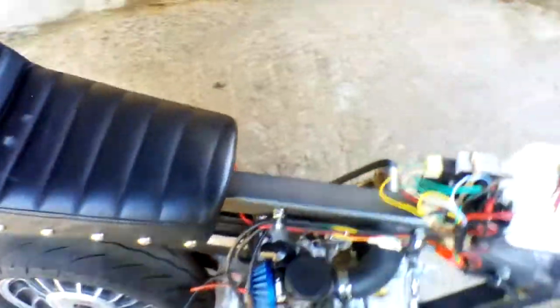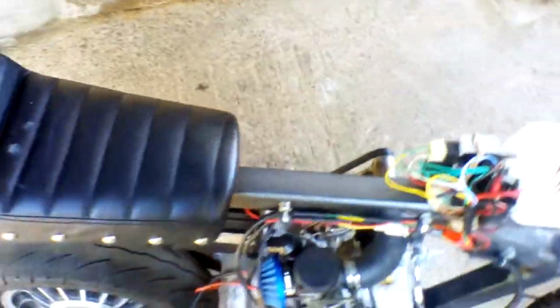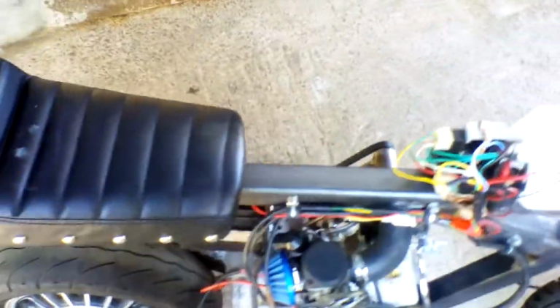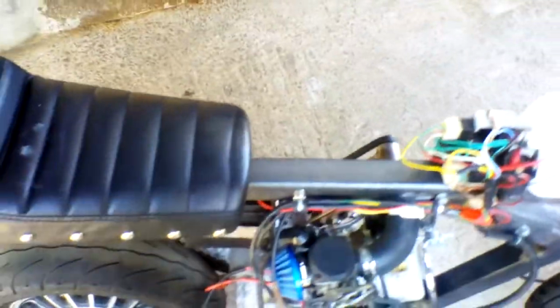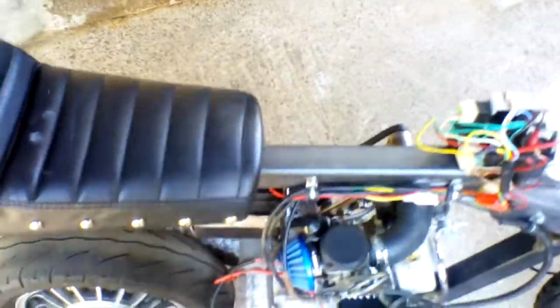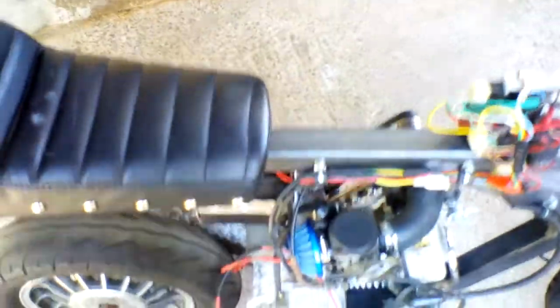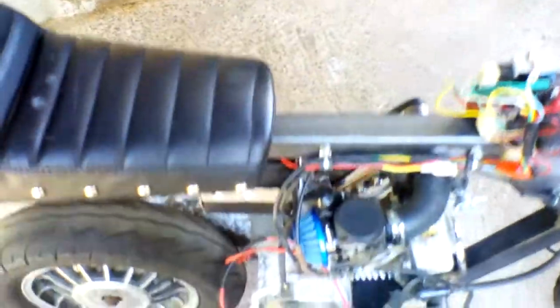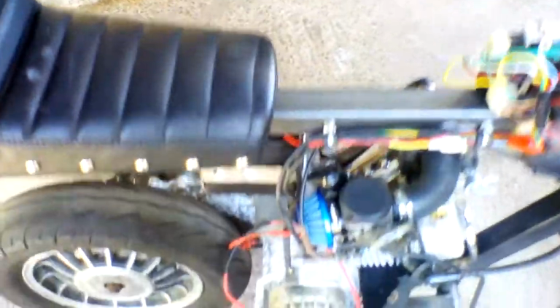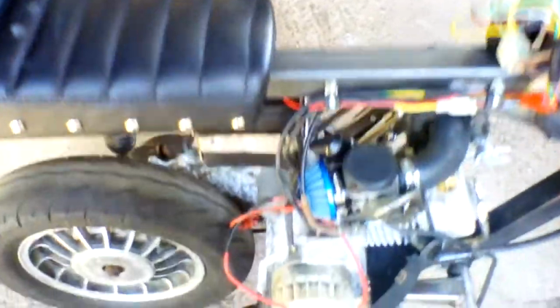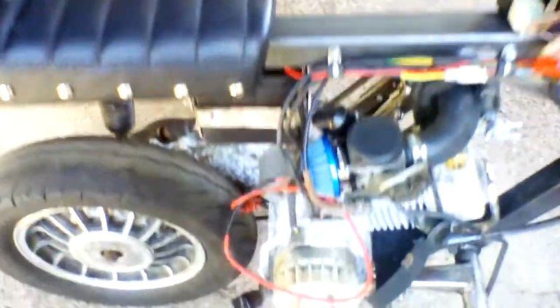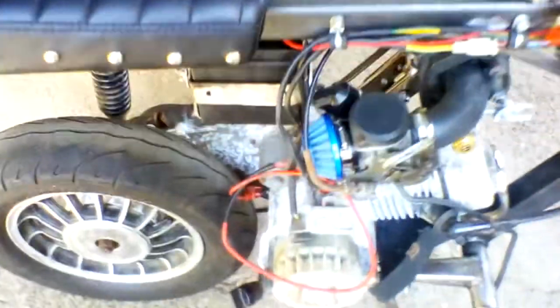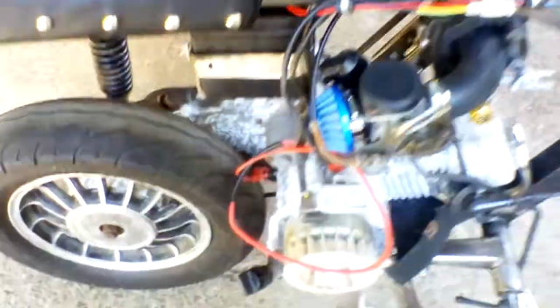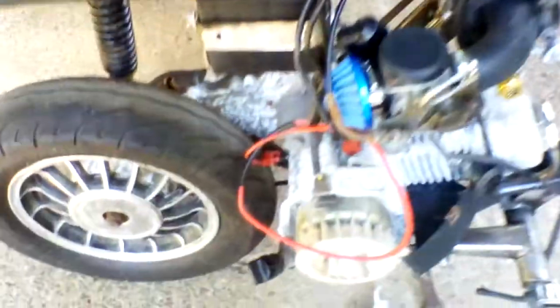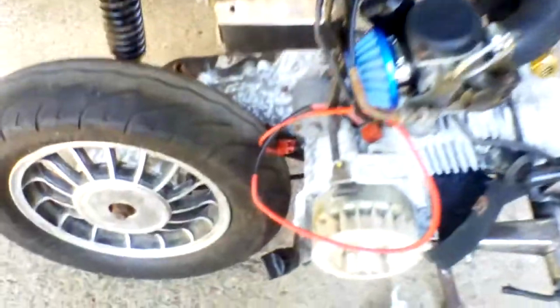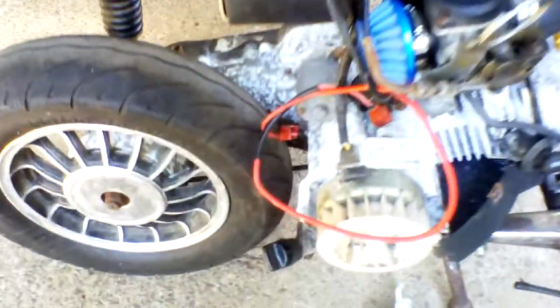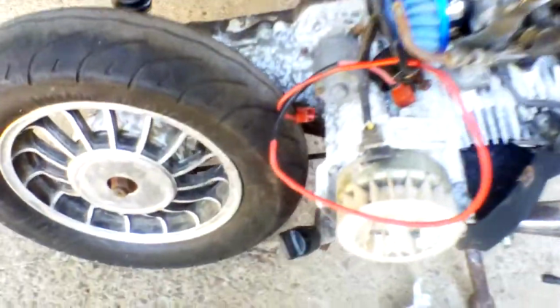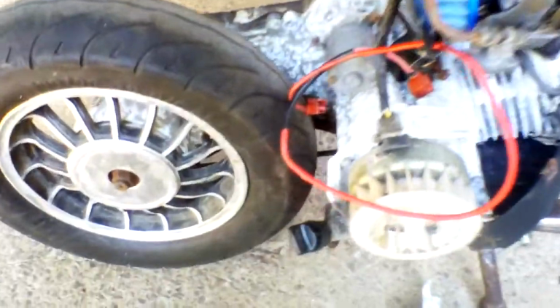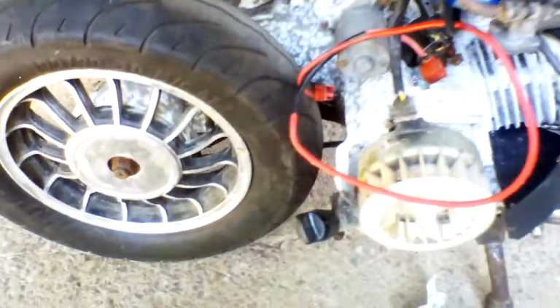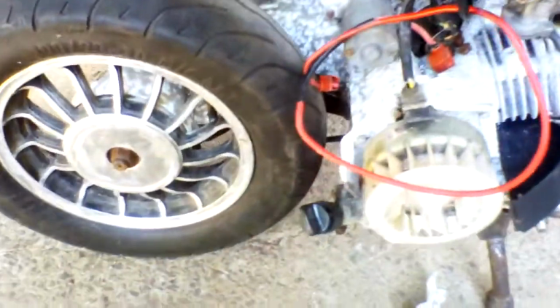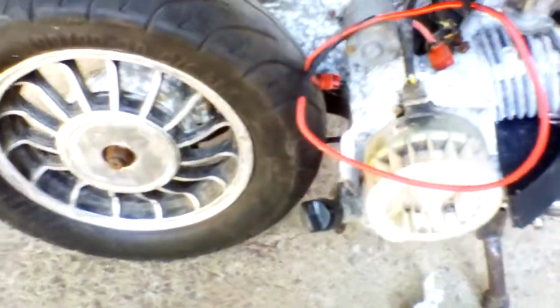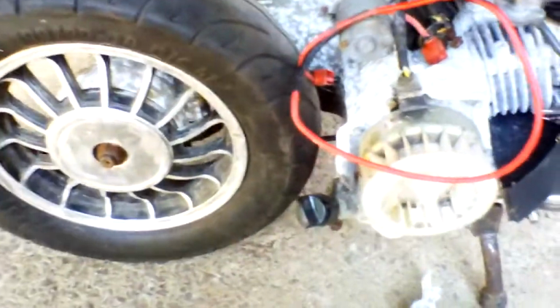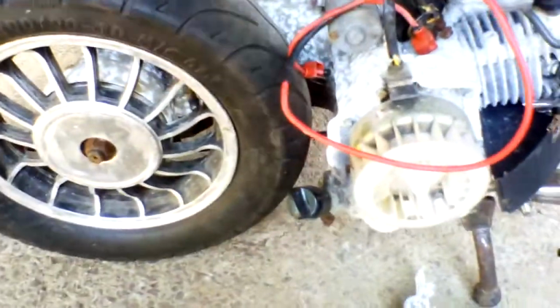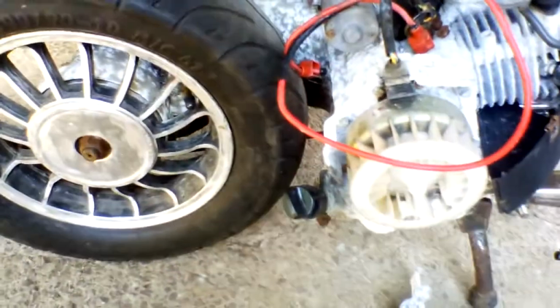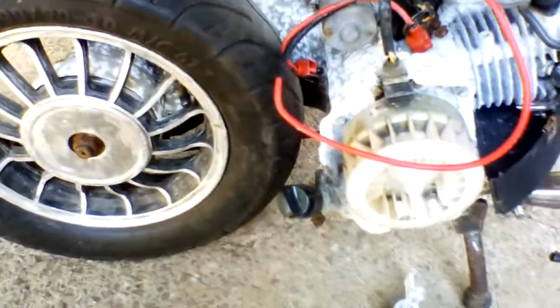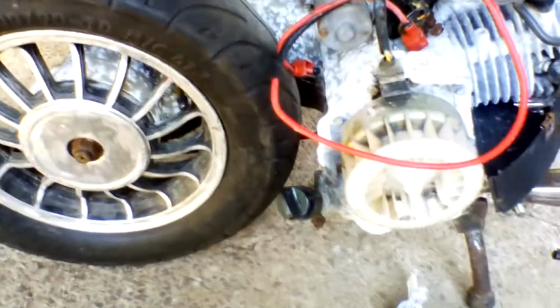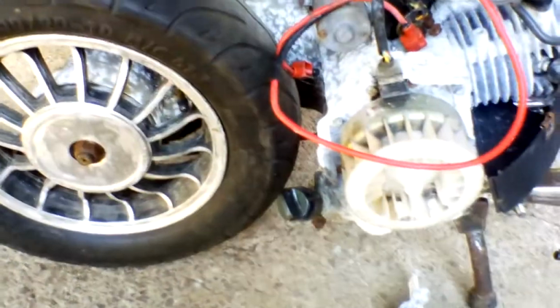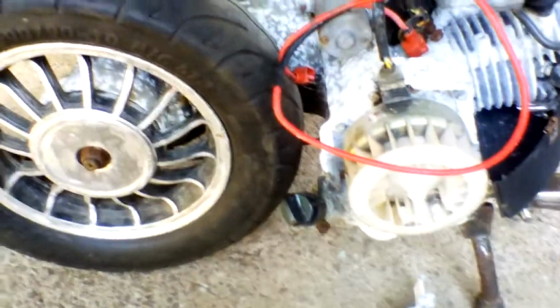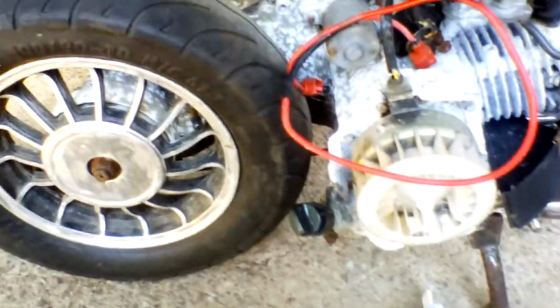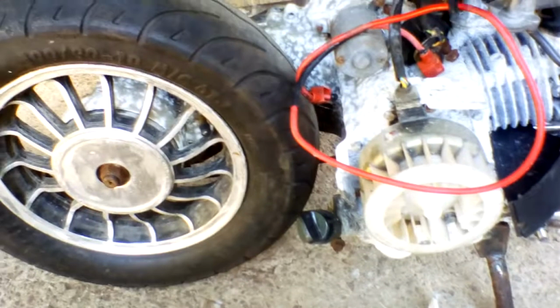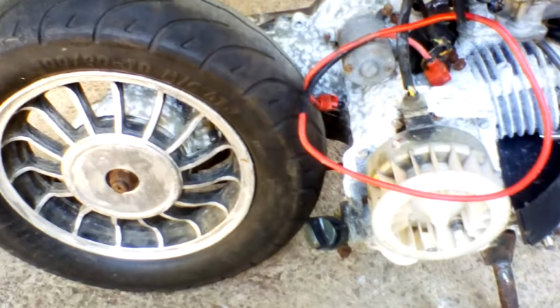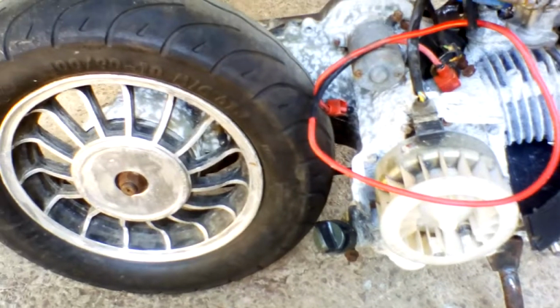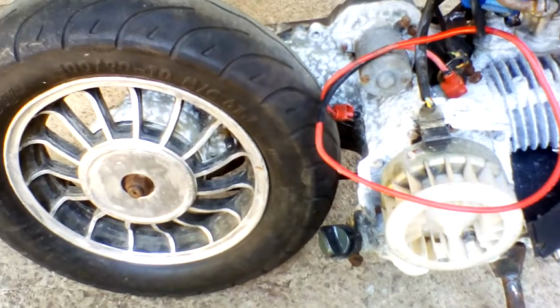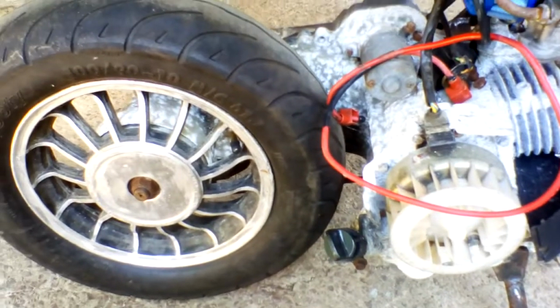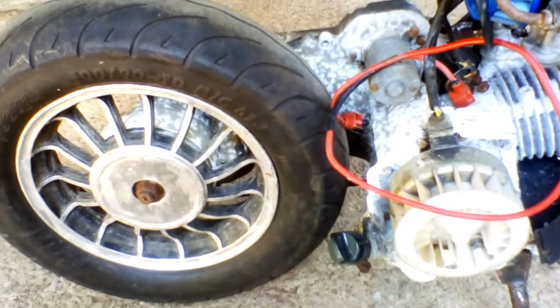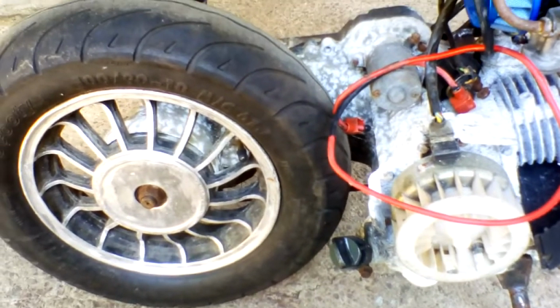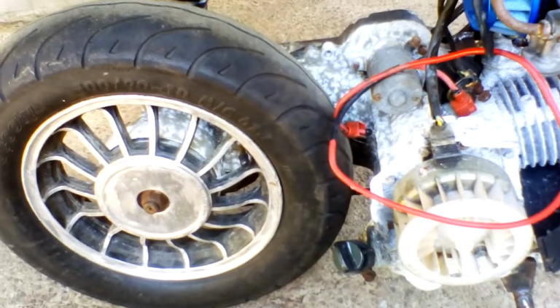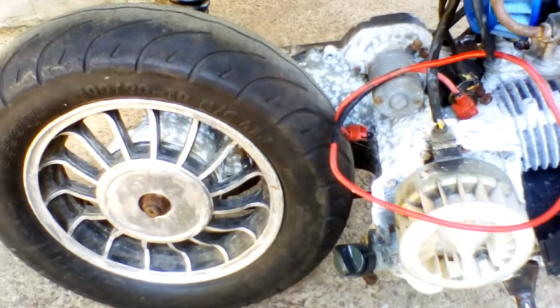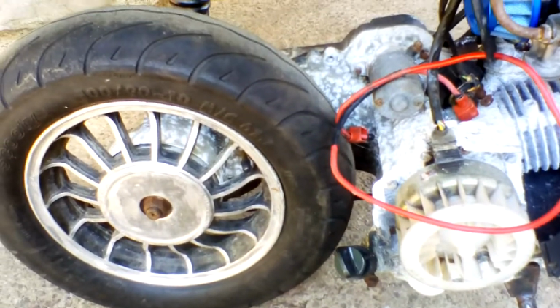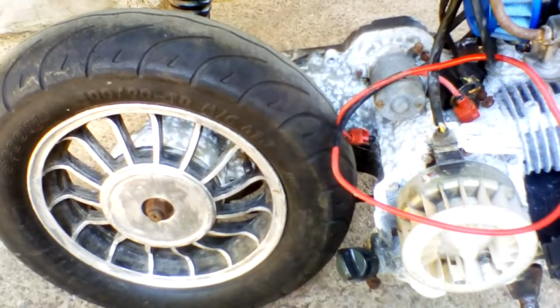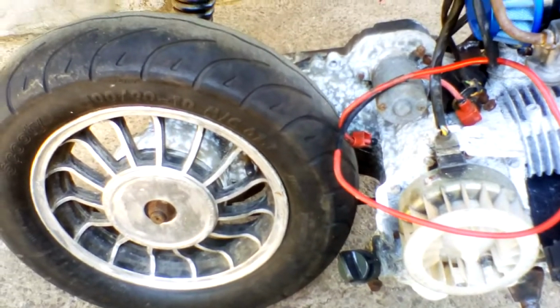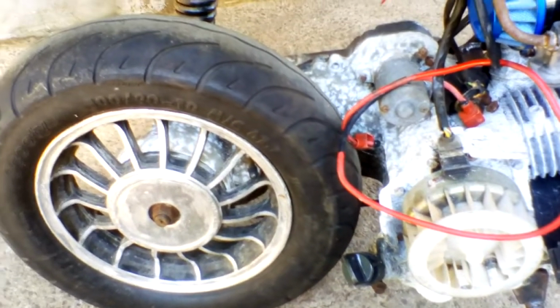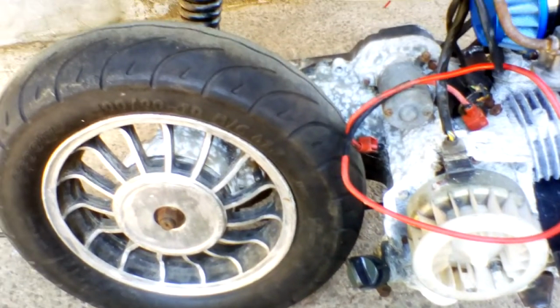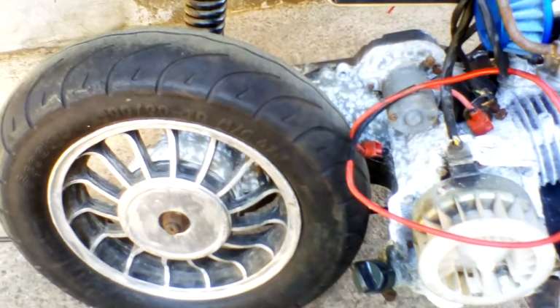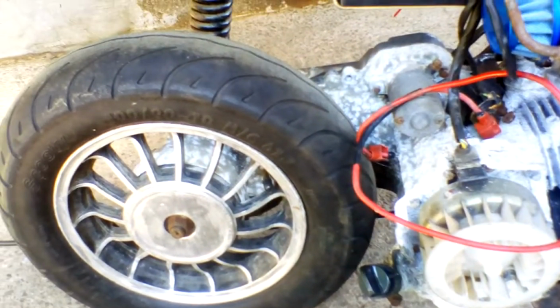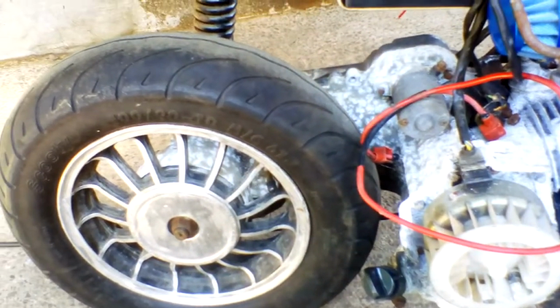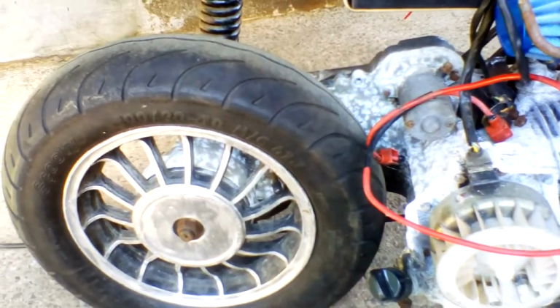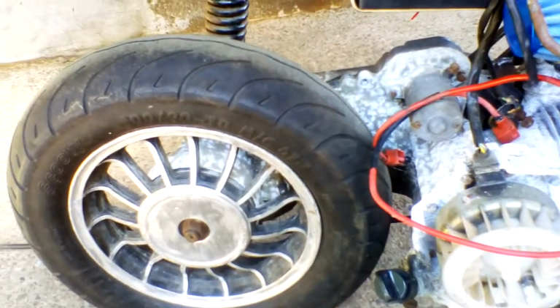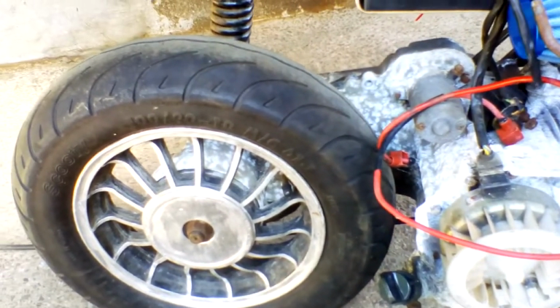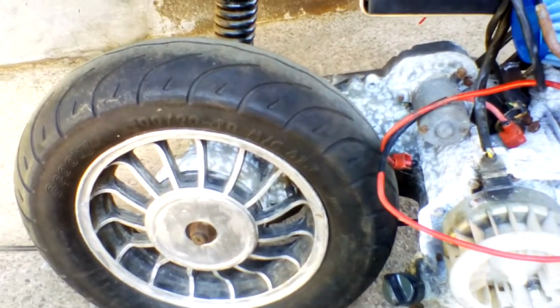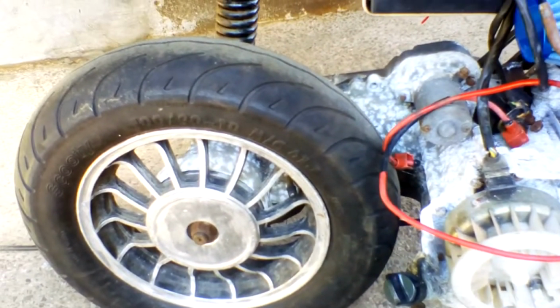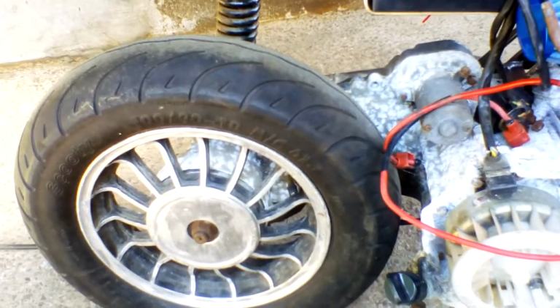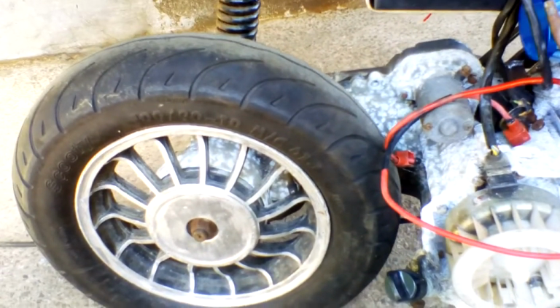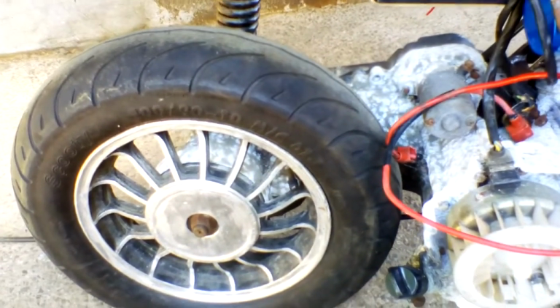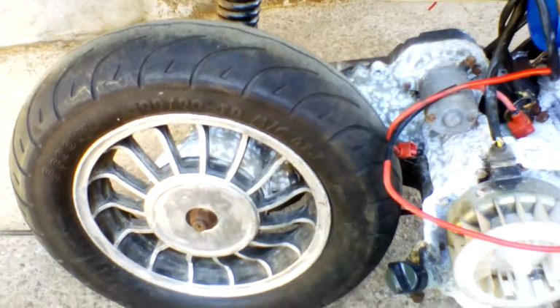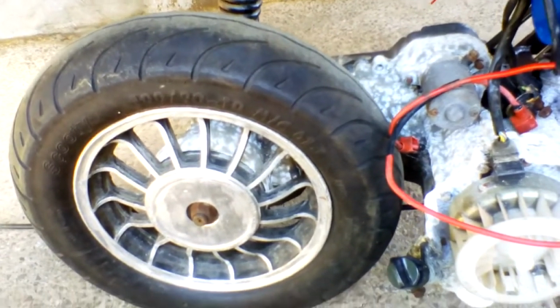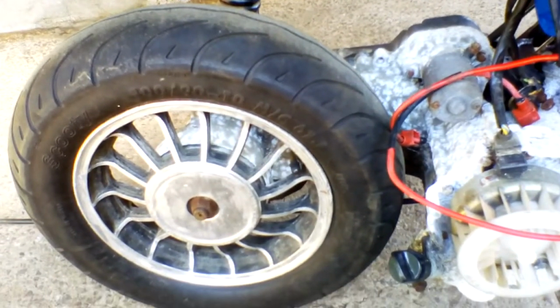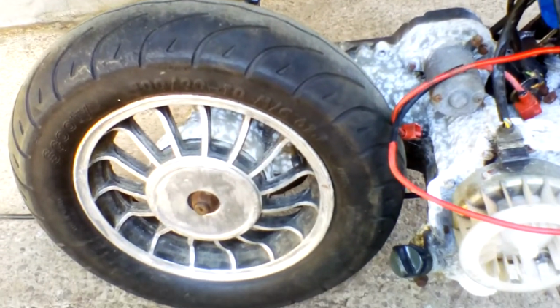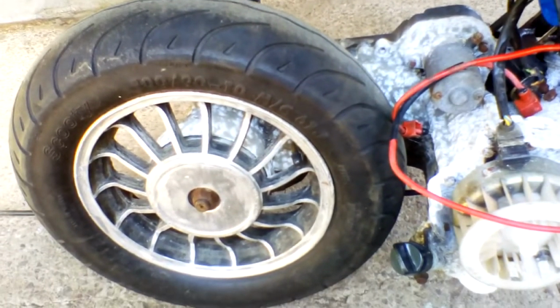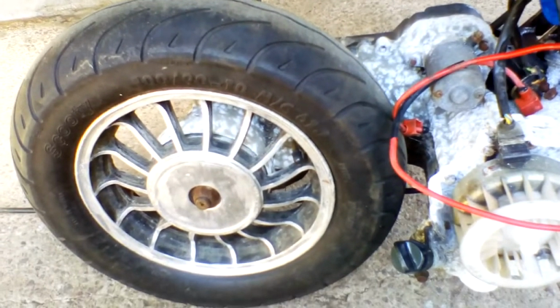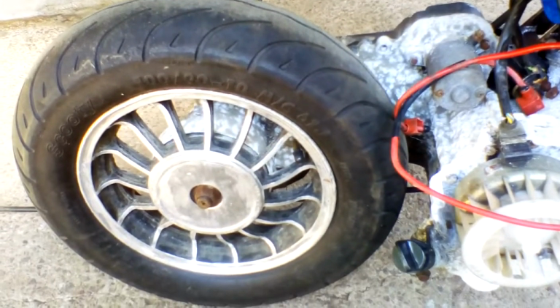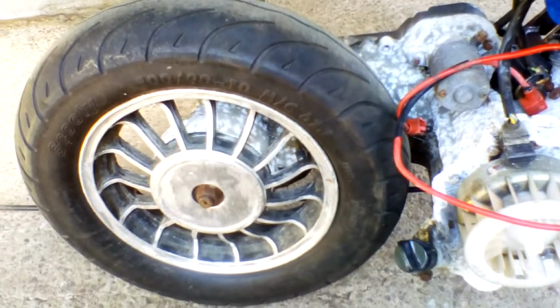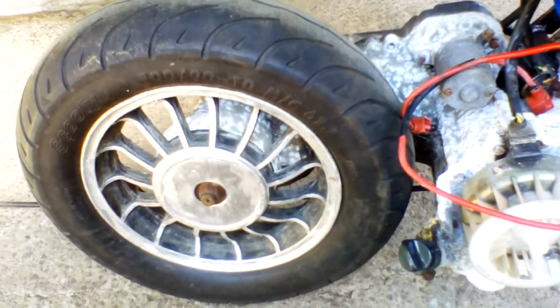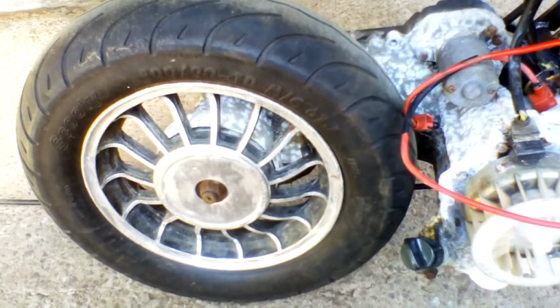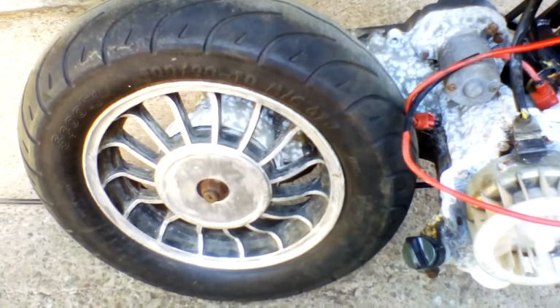I've also been fabricating a custom exhaust for it, which is going to be like a Brooklands-style cam exhaust.